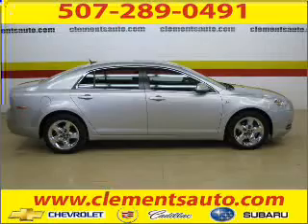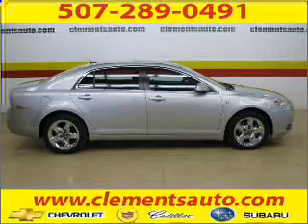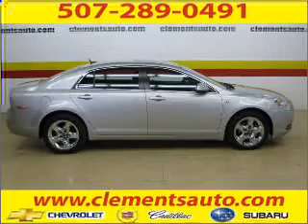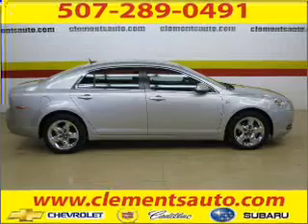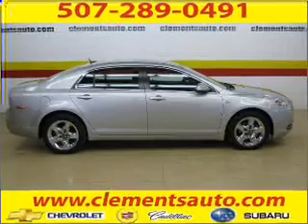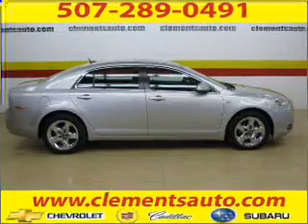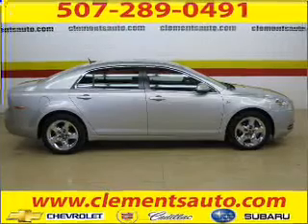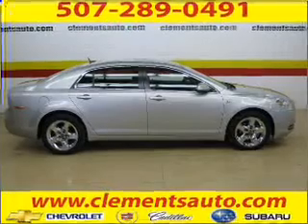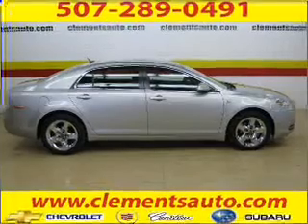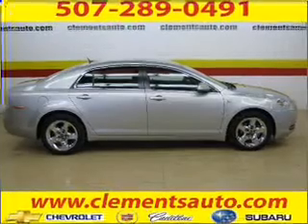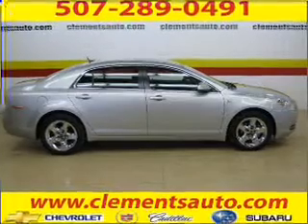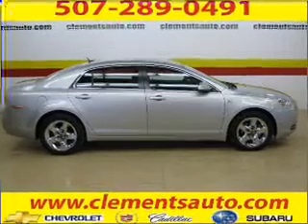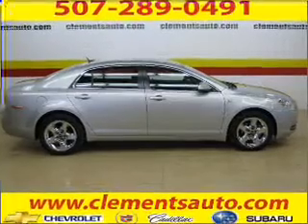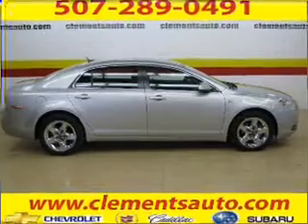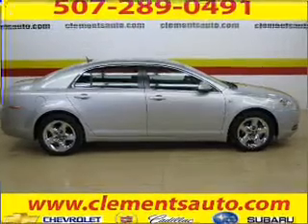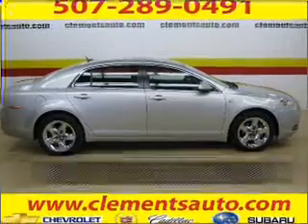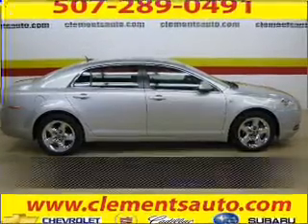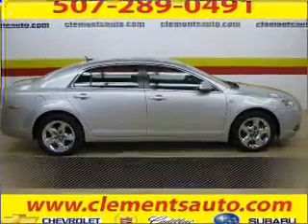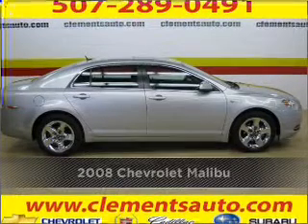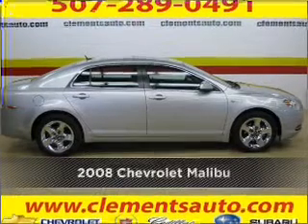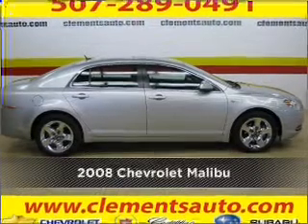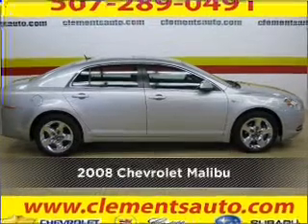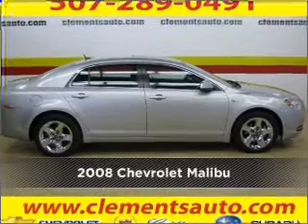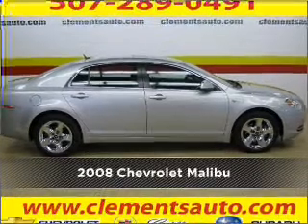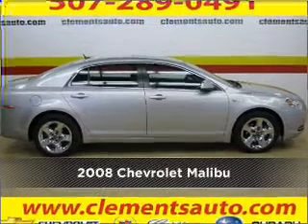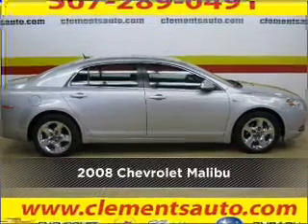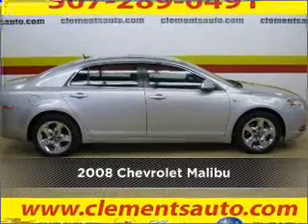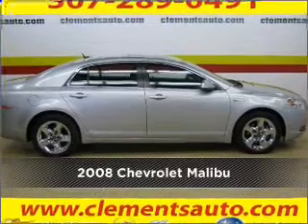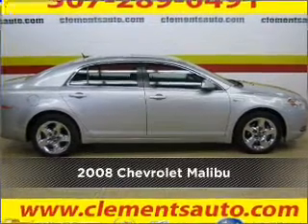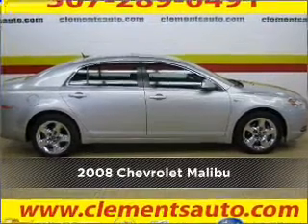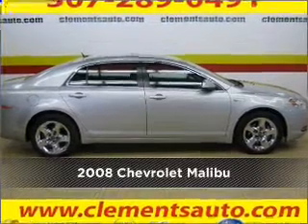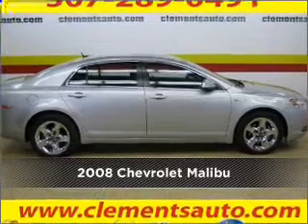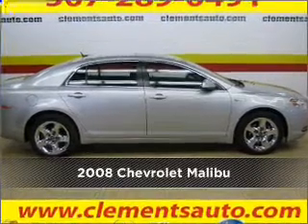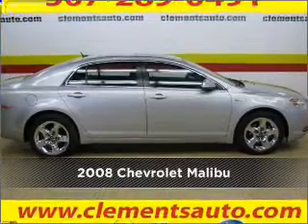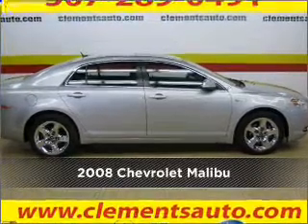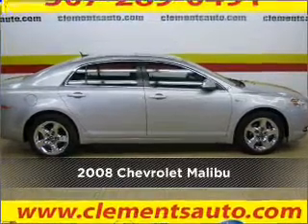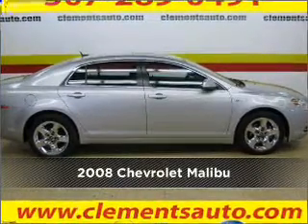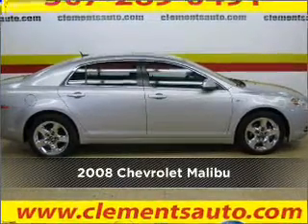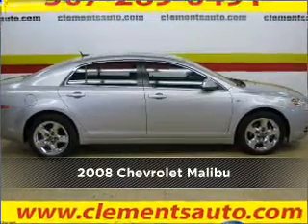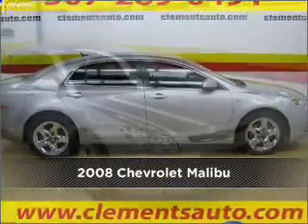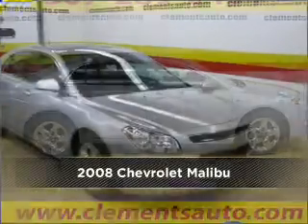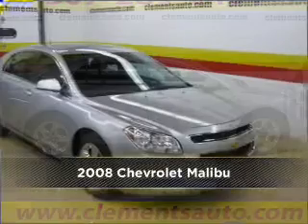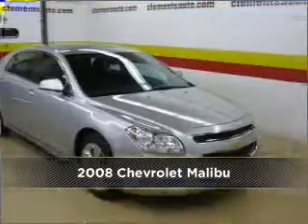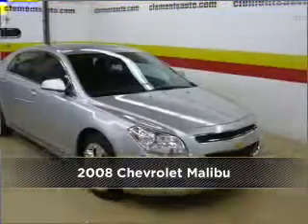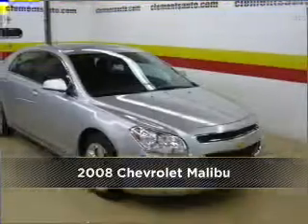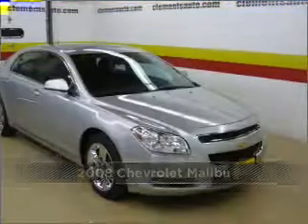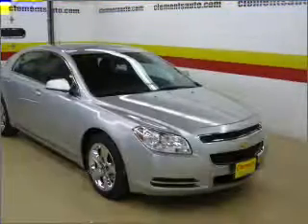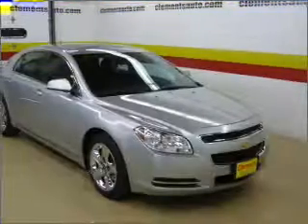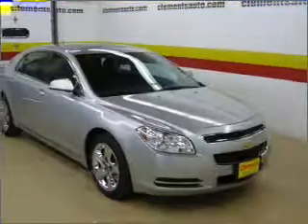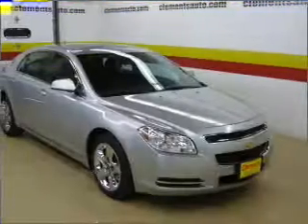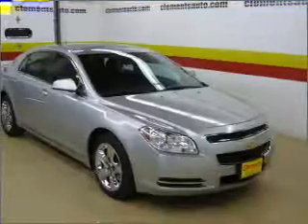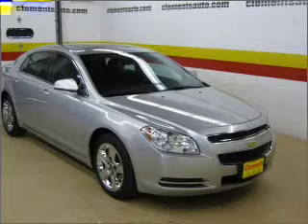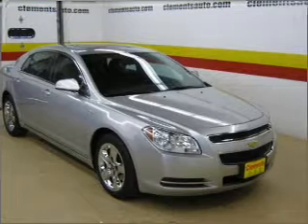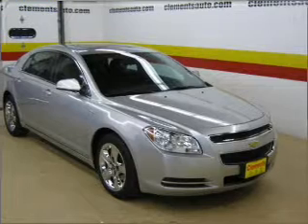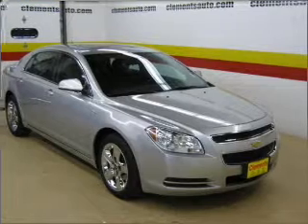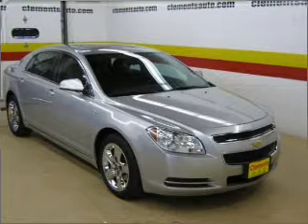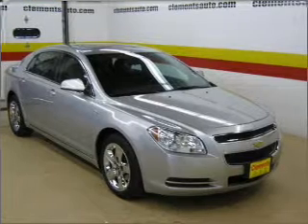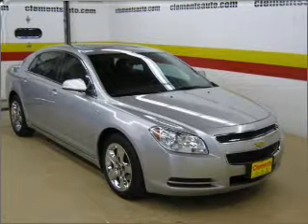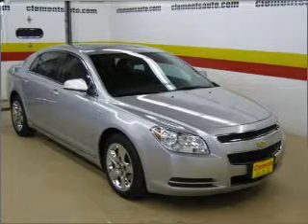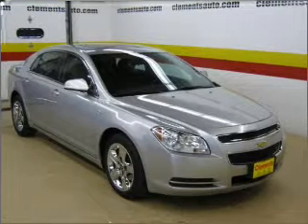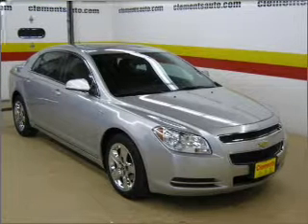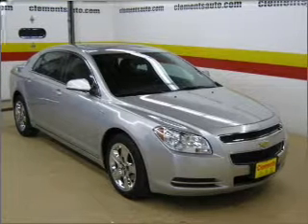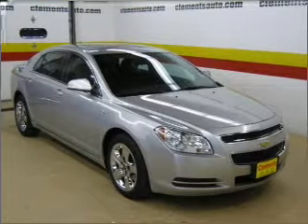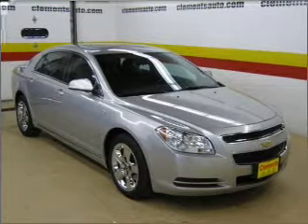Stand out in this 2008 Chevrolet Malibu. Look no further. The perfect vehicle is here.